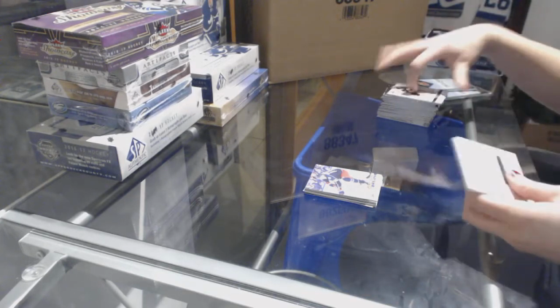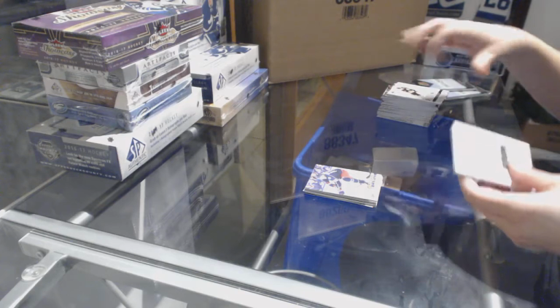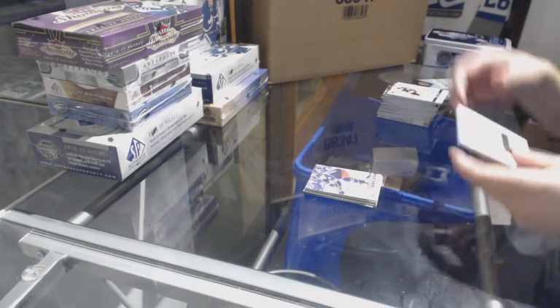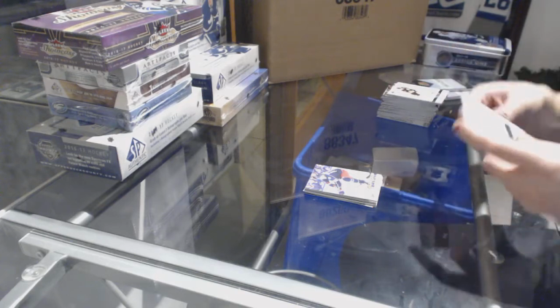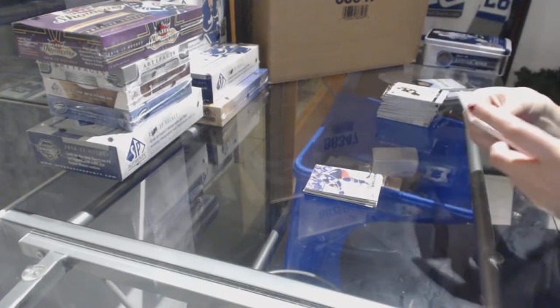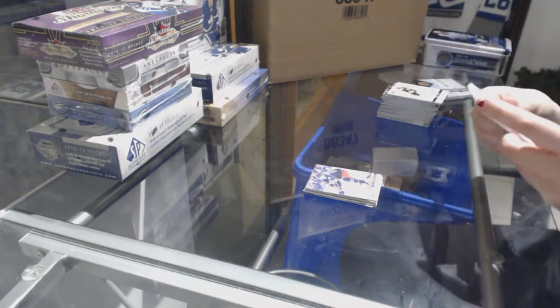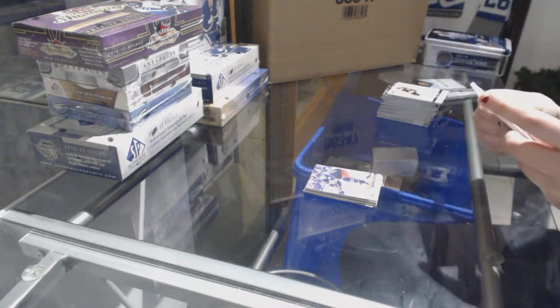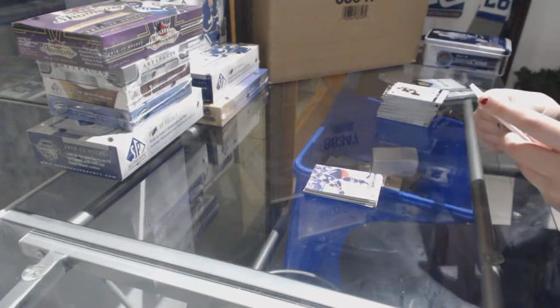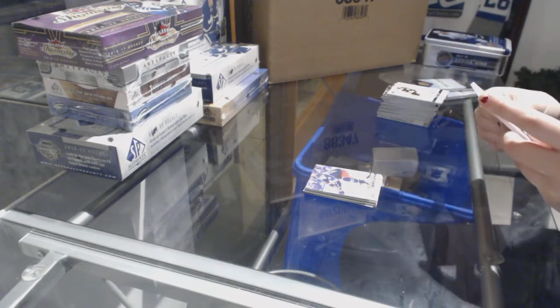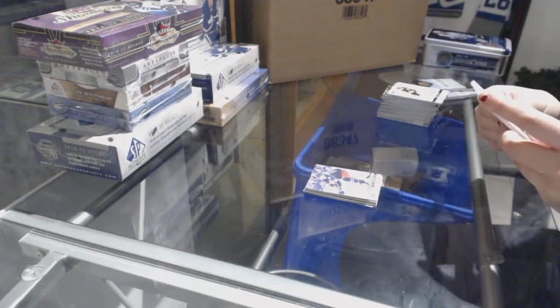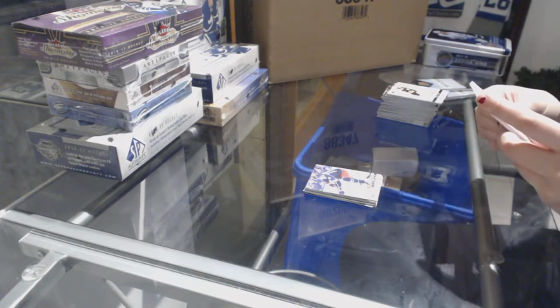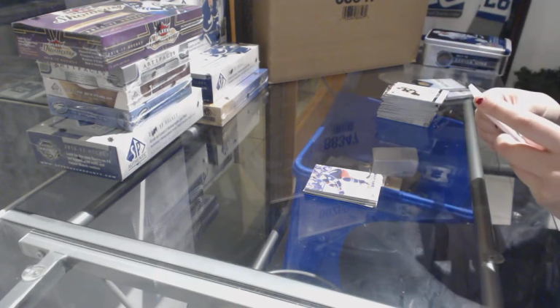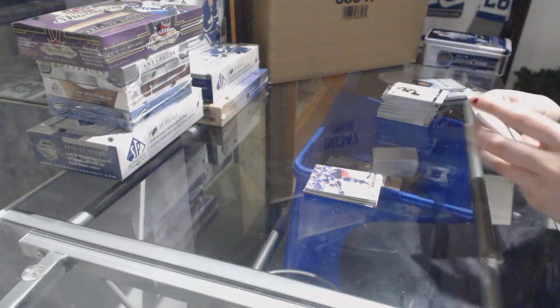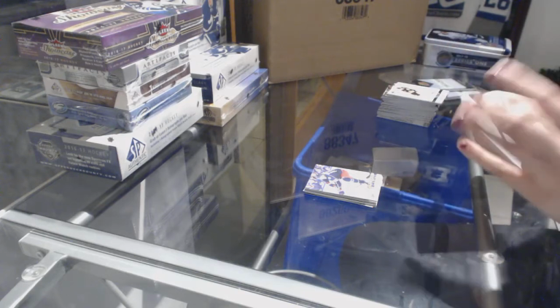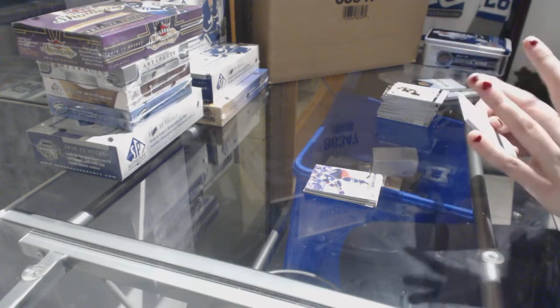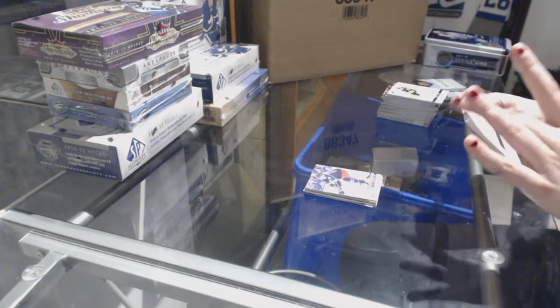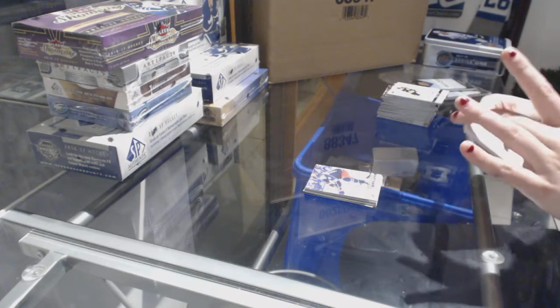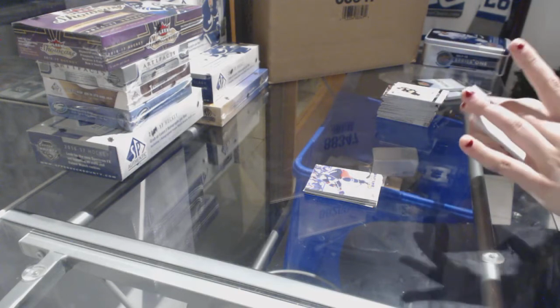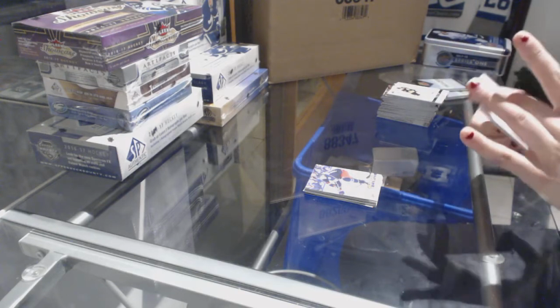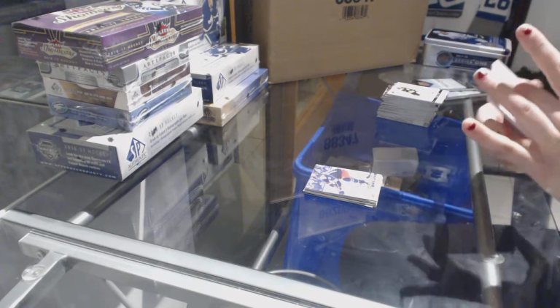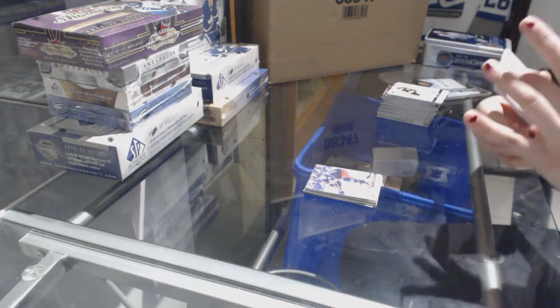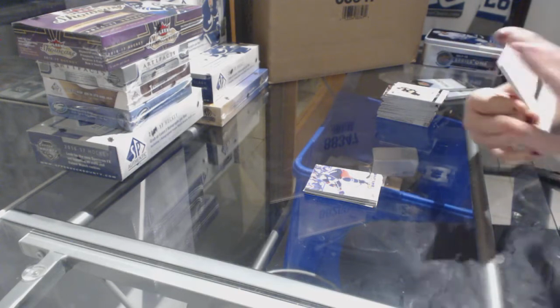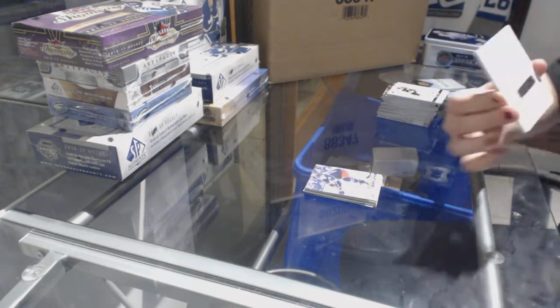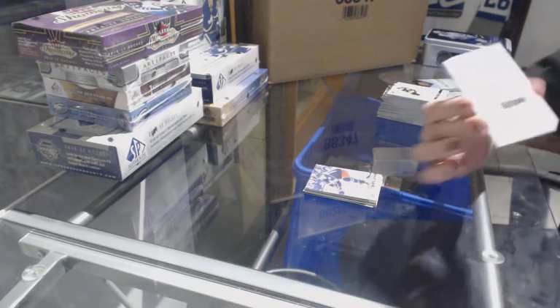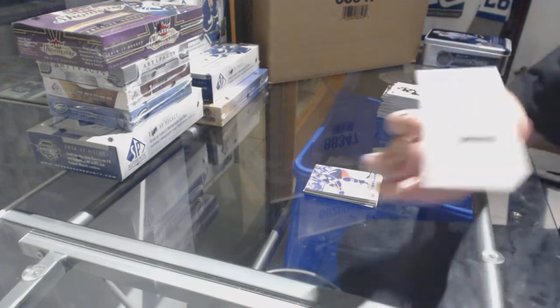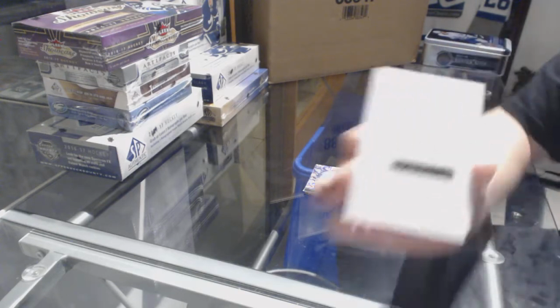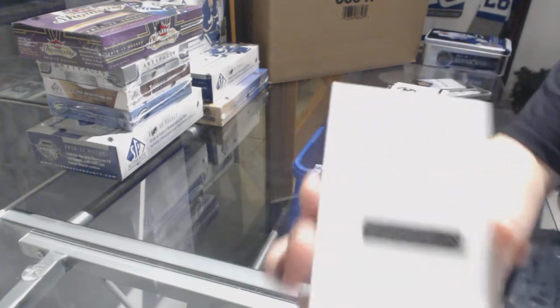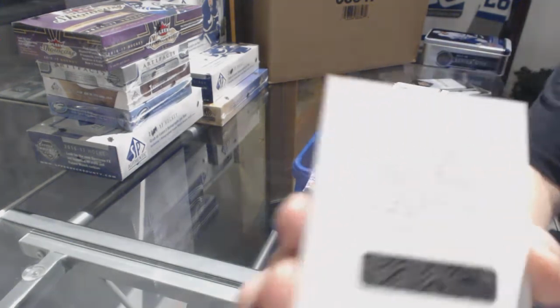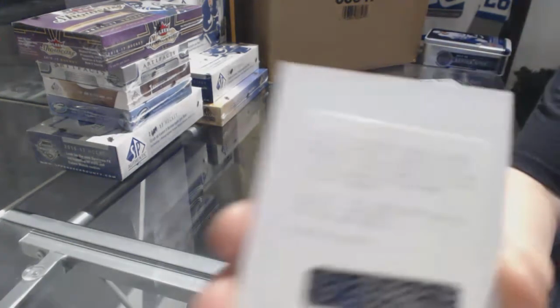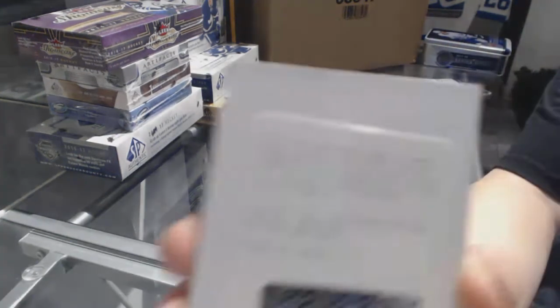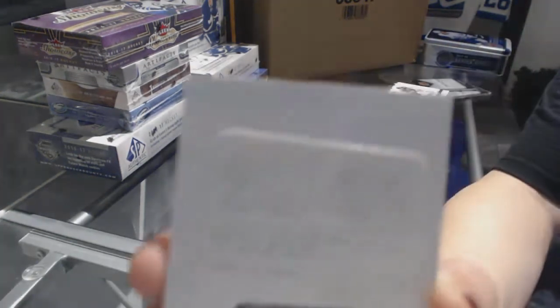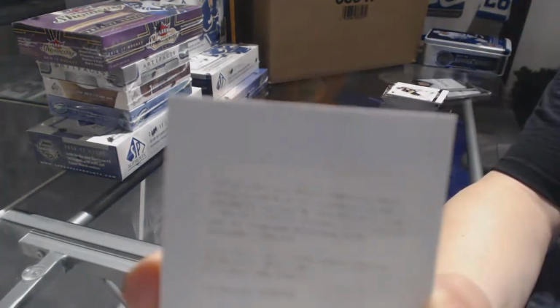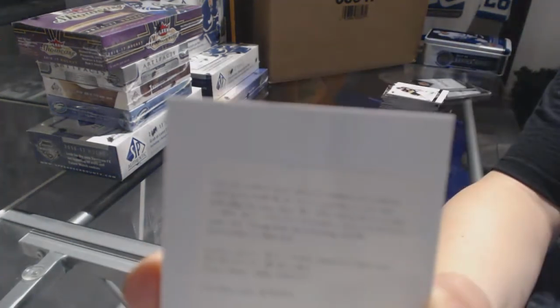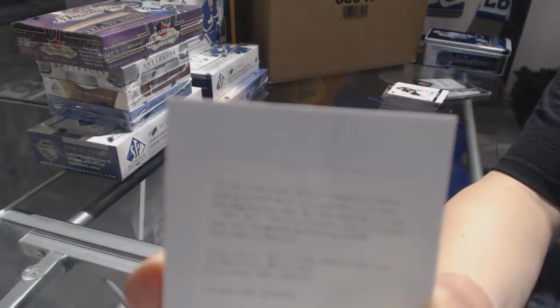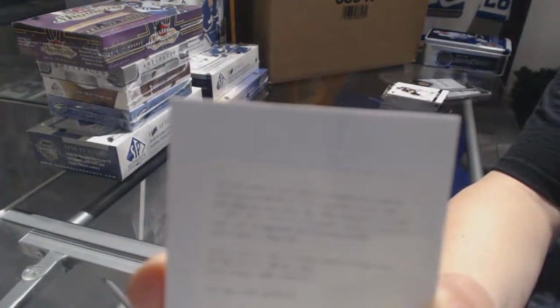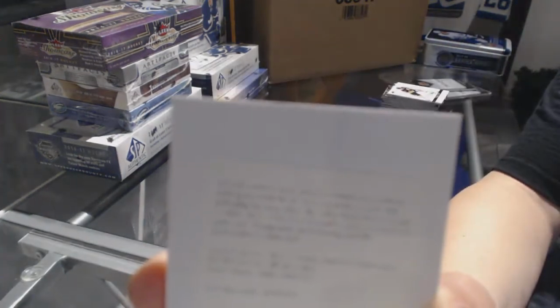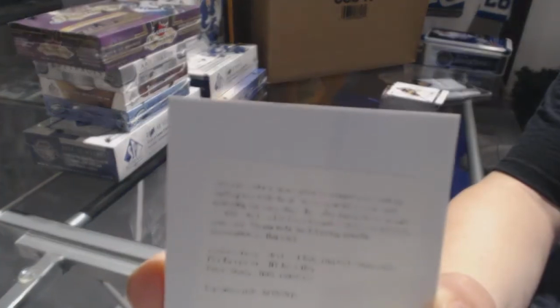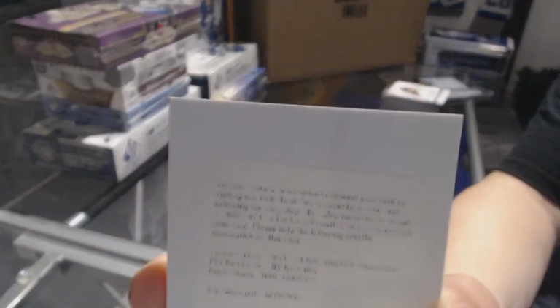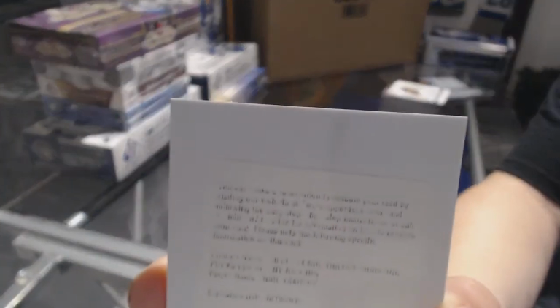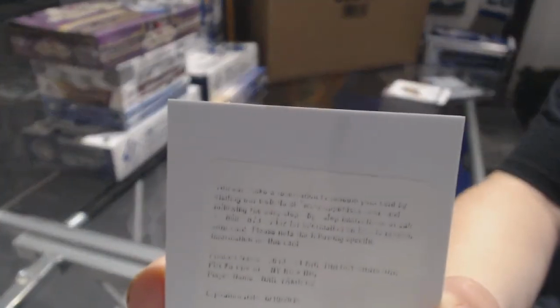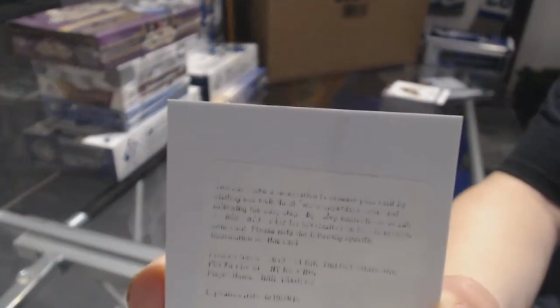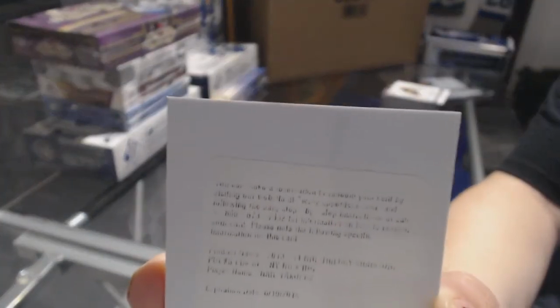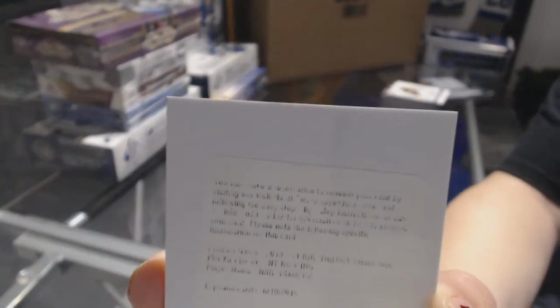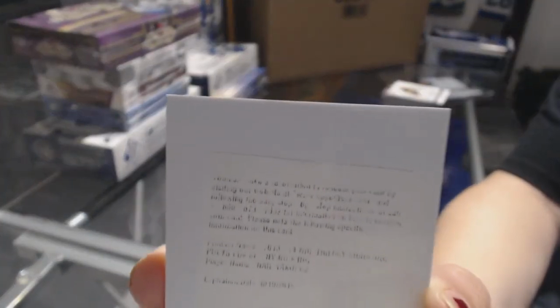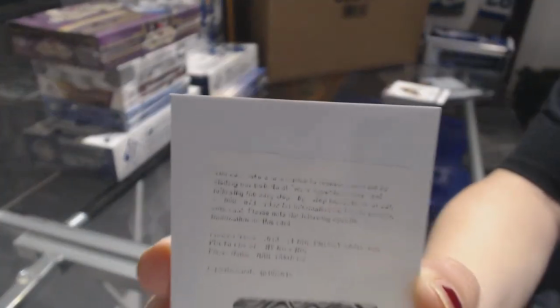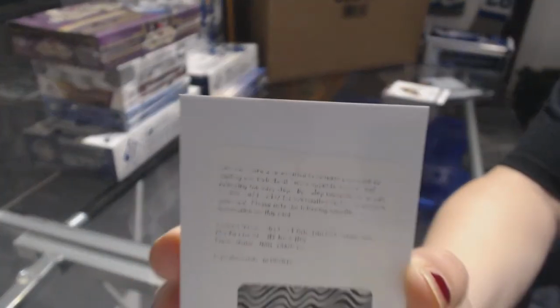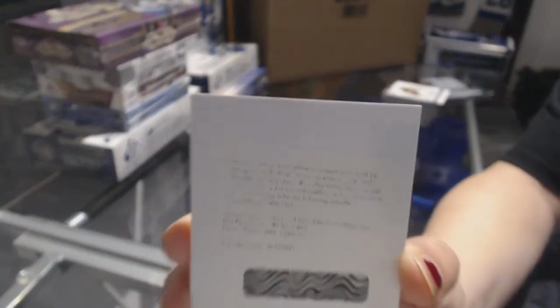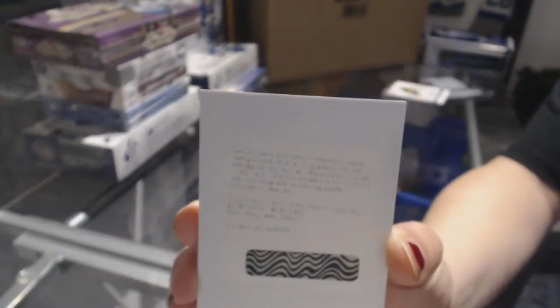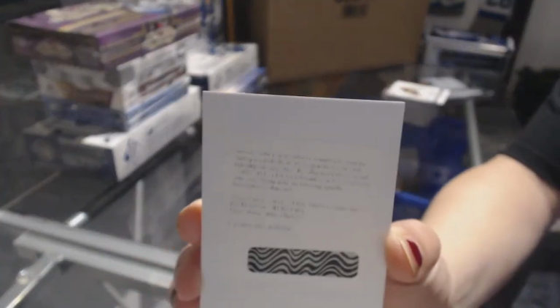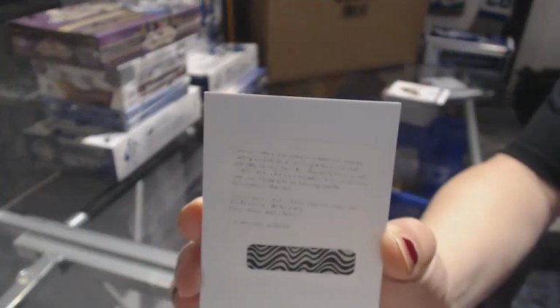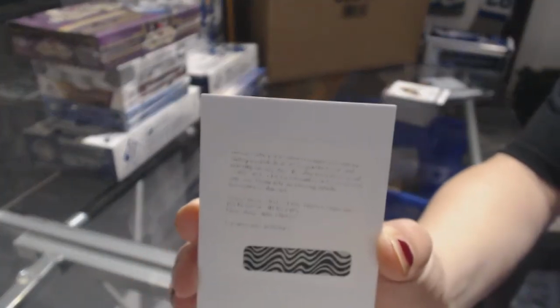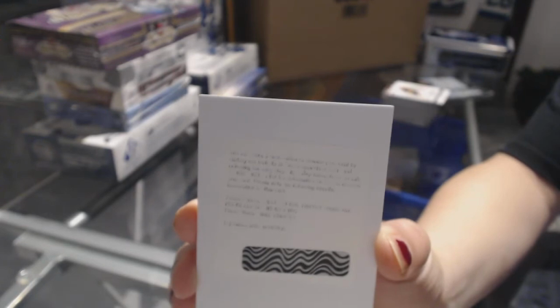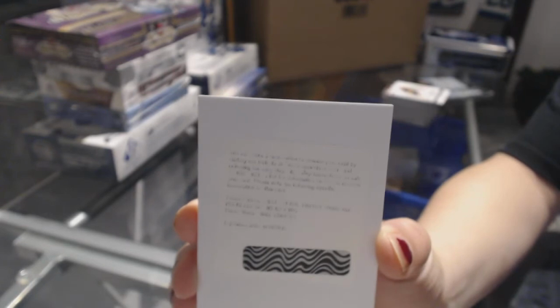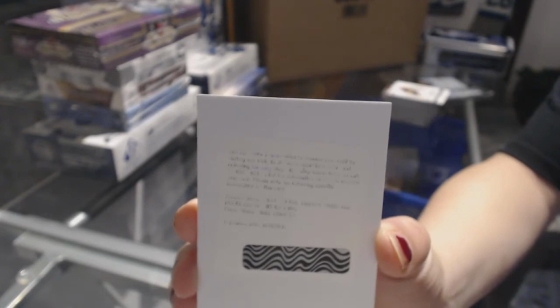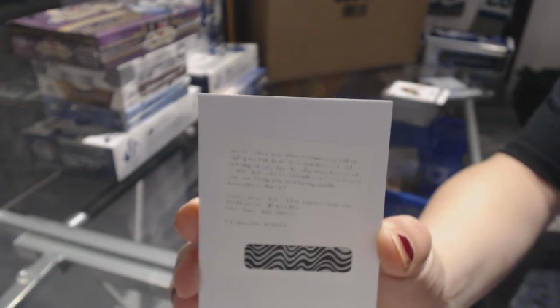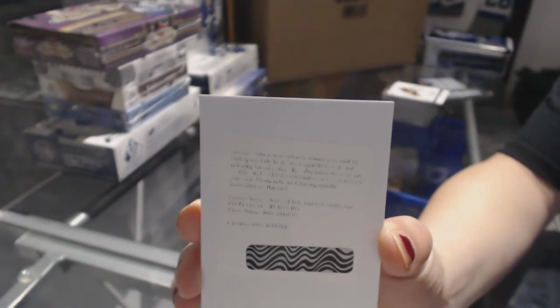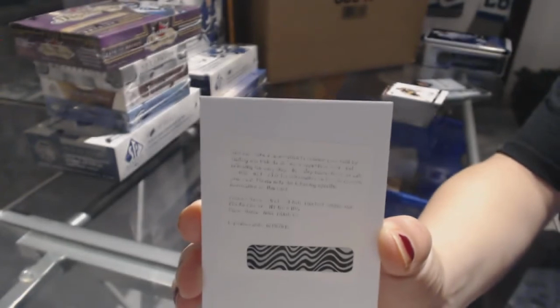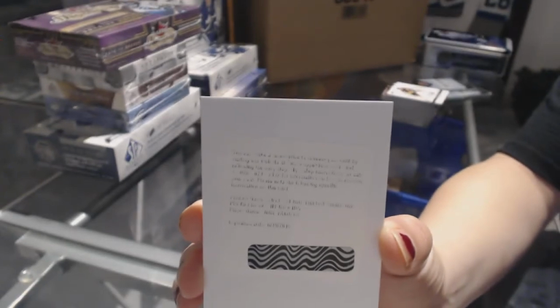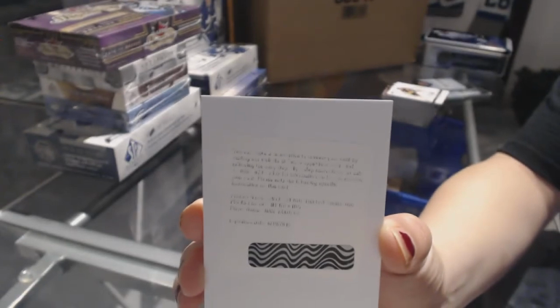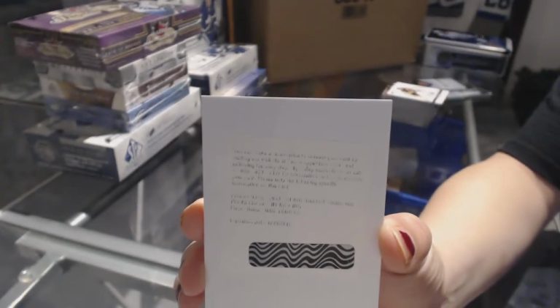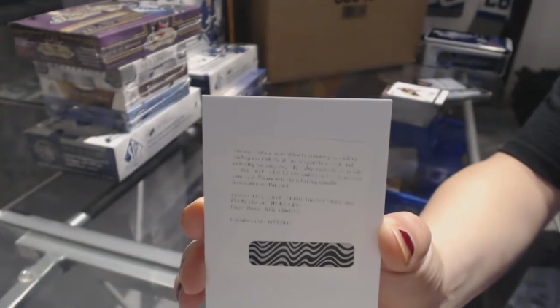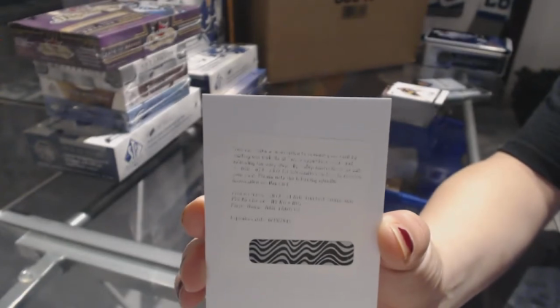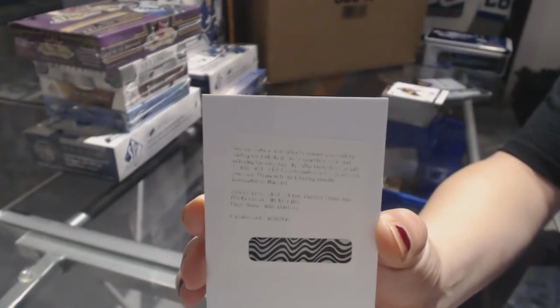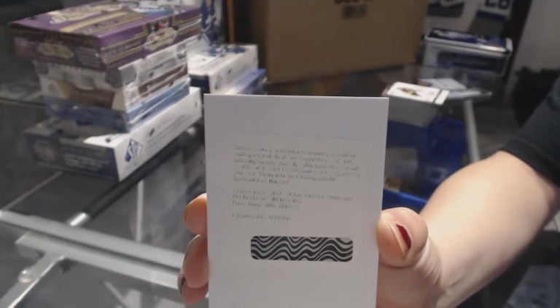We've got a Signature Pucks for the Edmonton Oilers, Nail Yakupov.